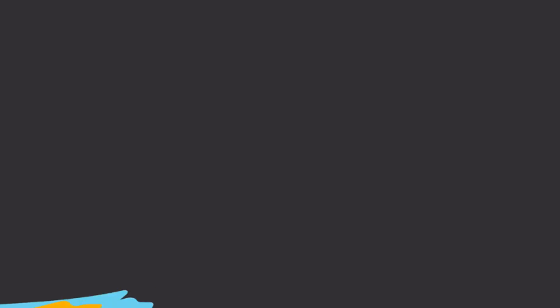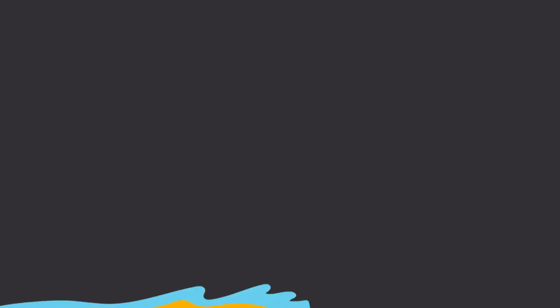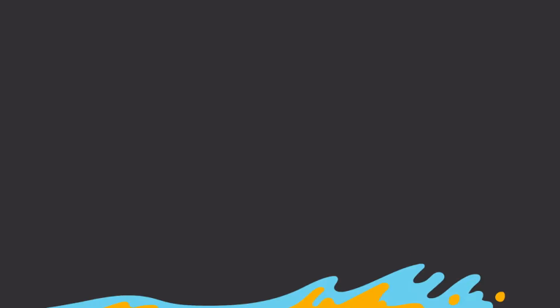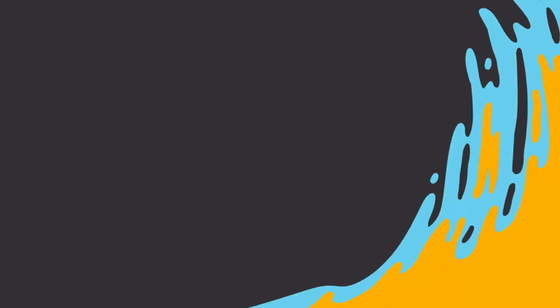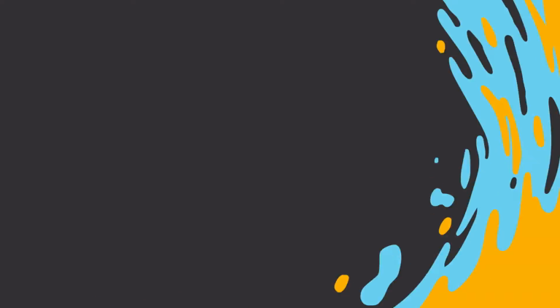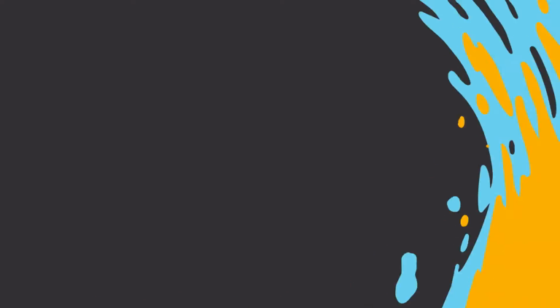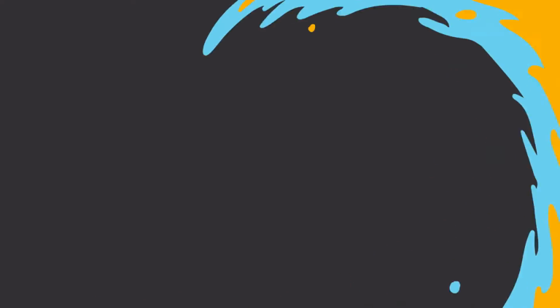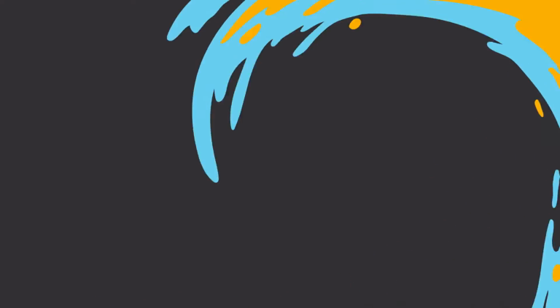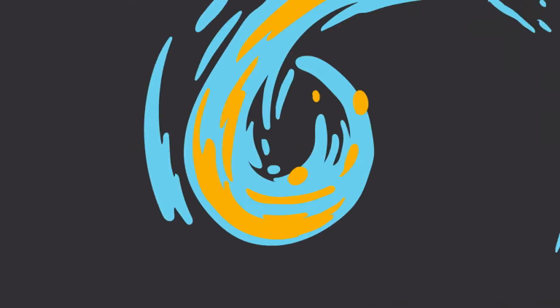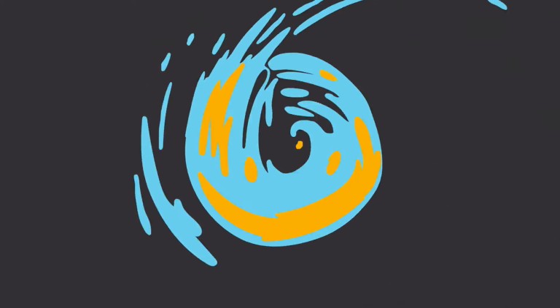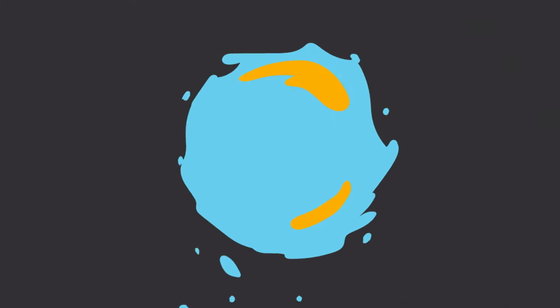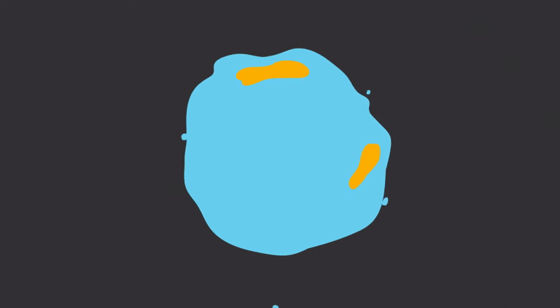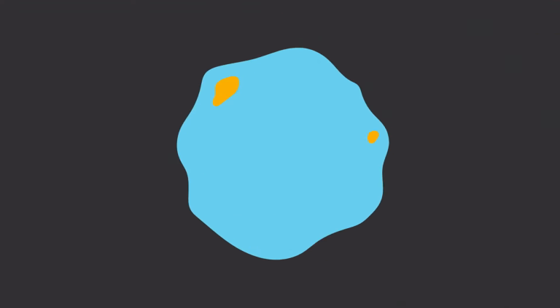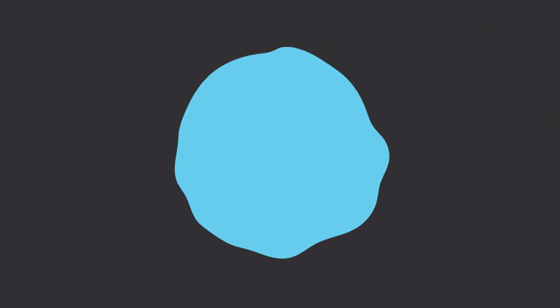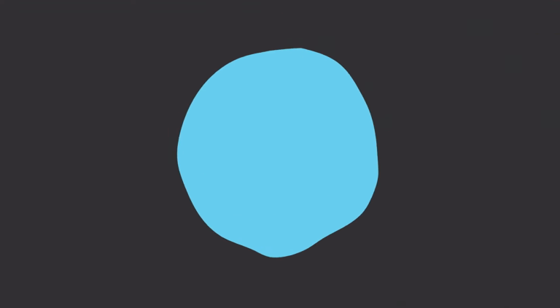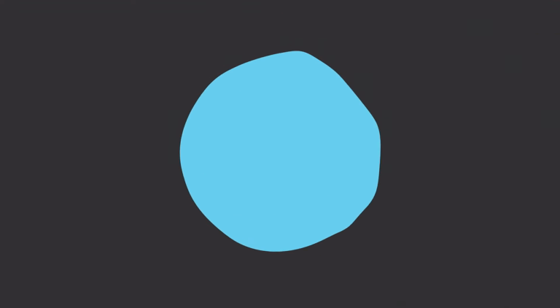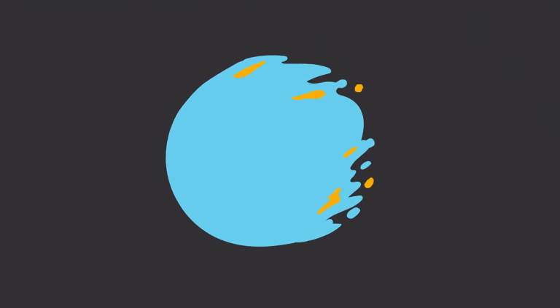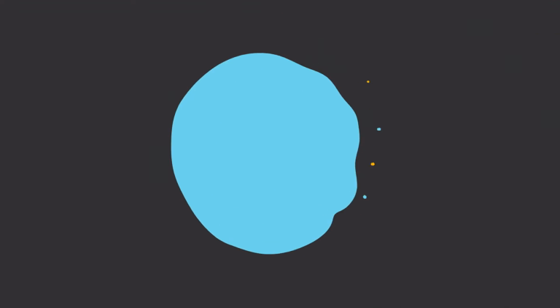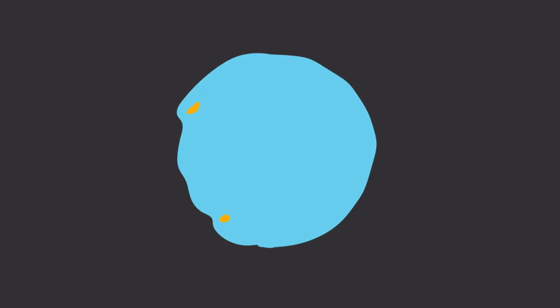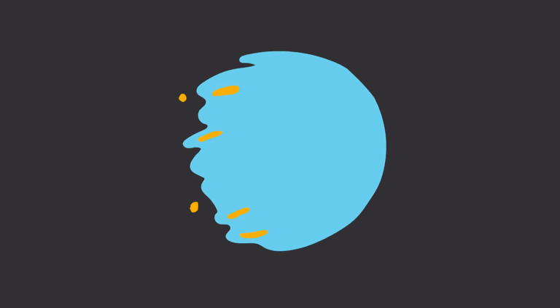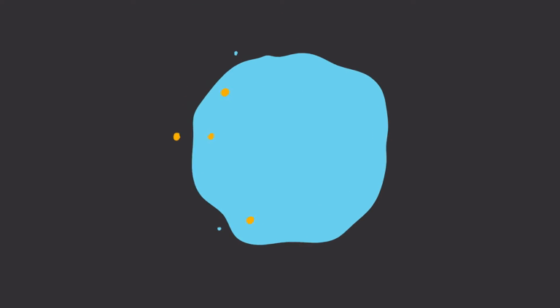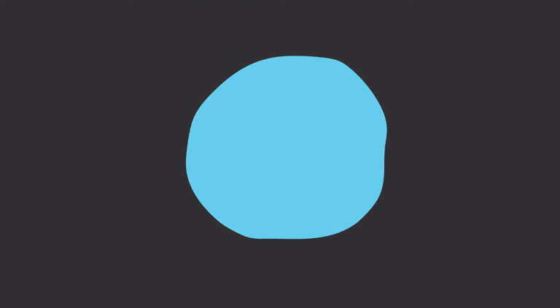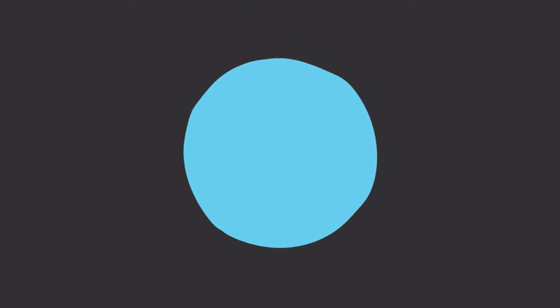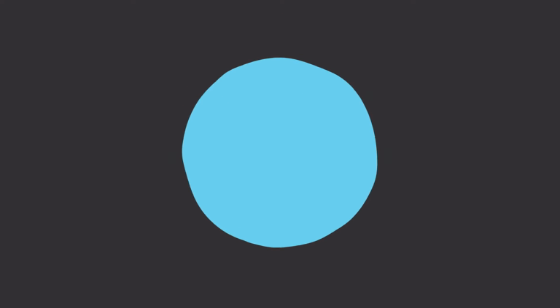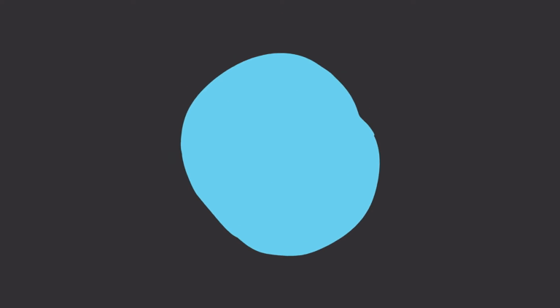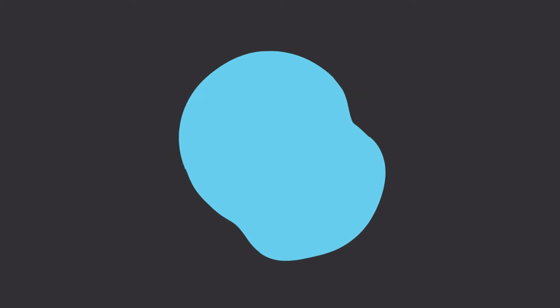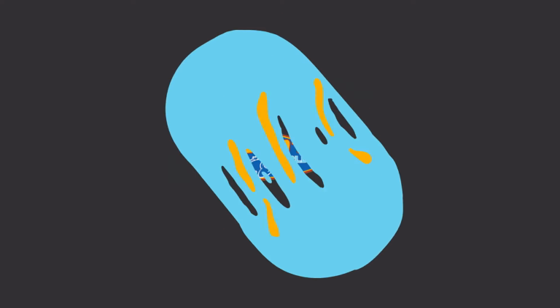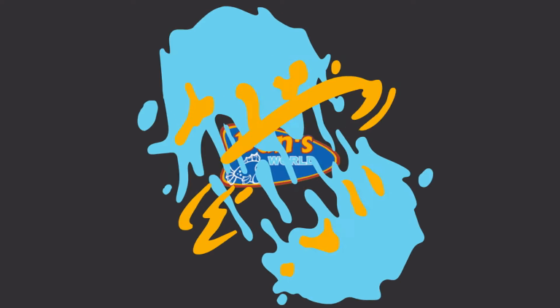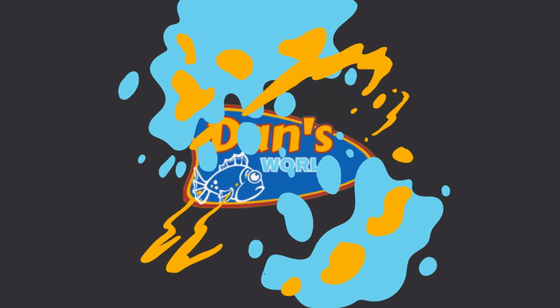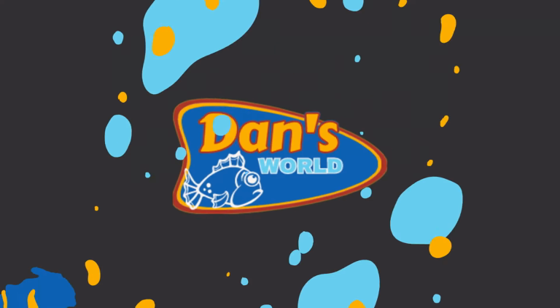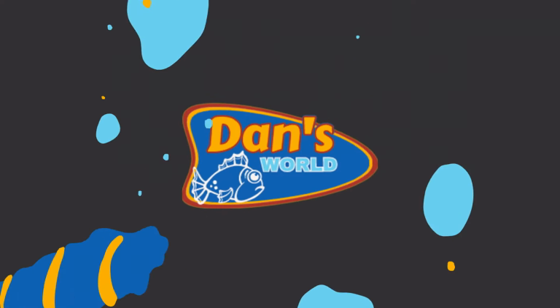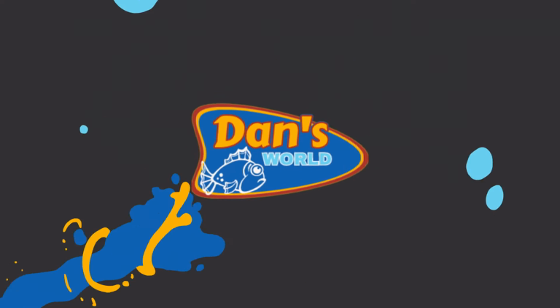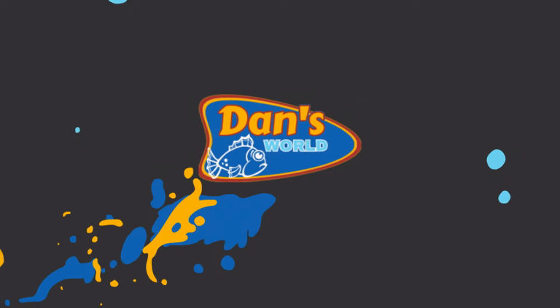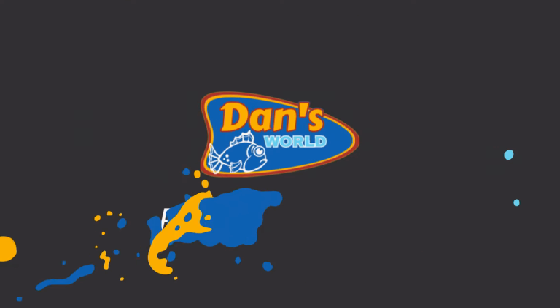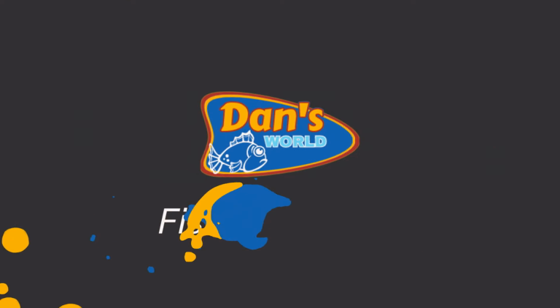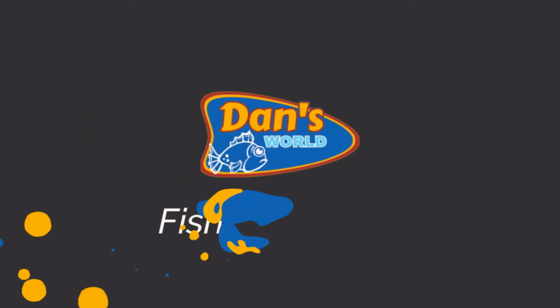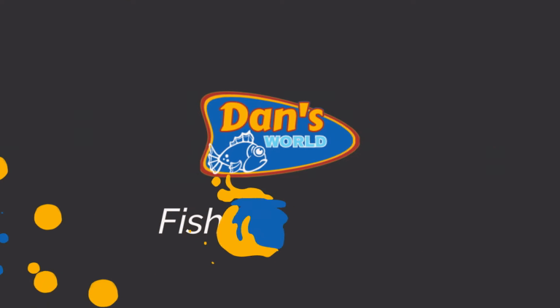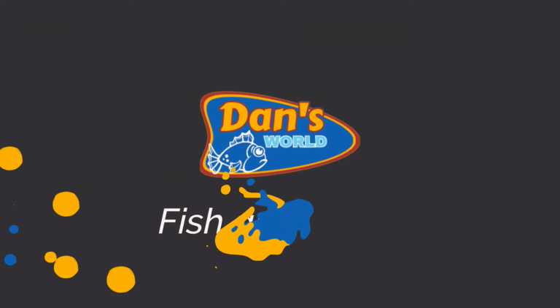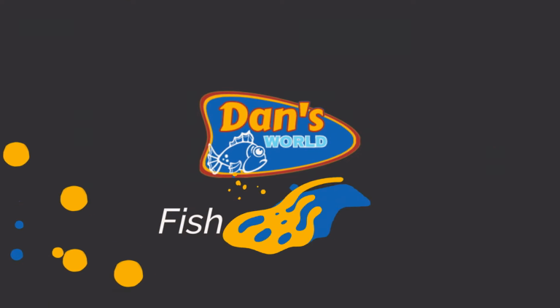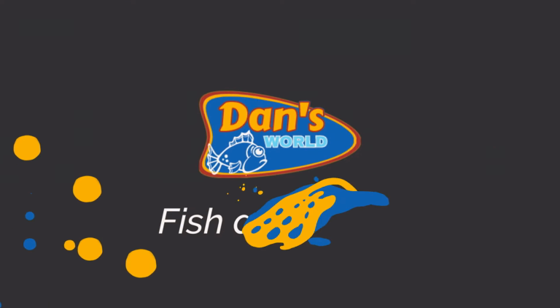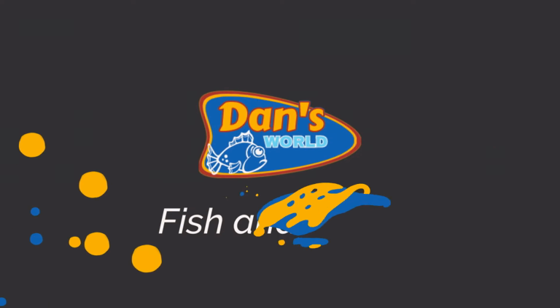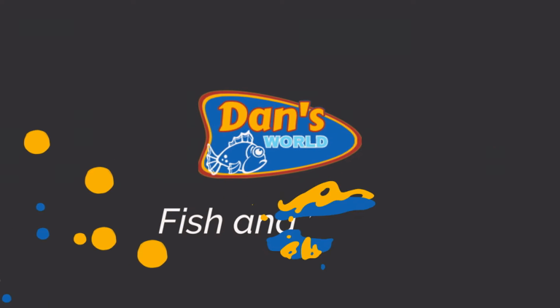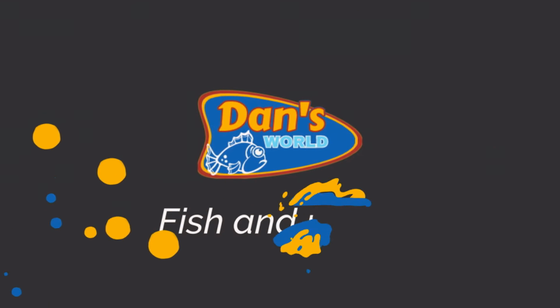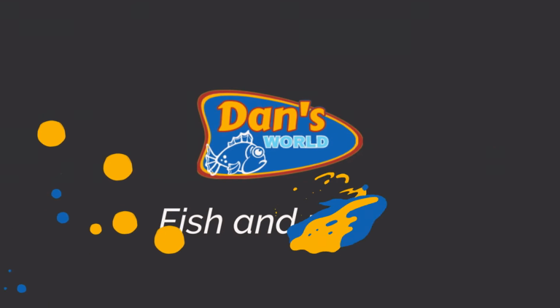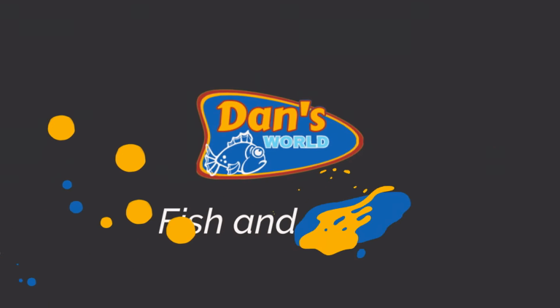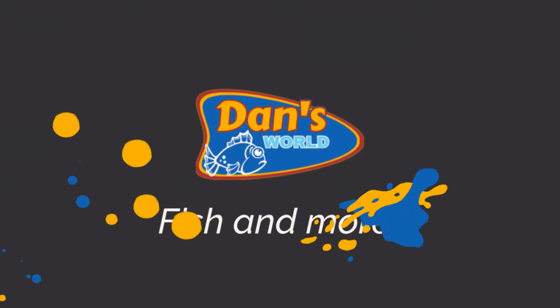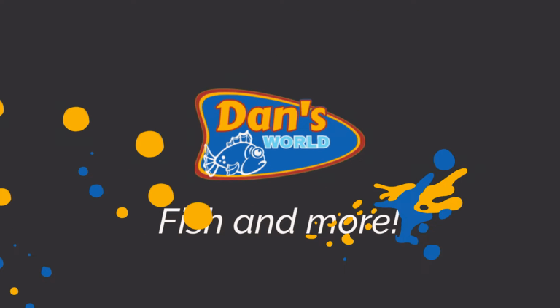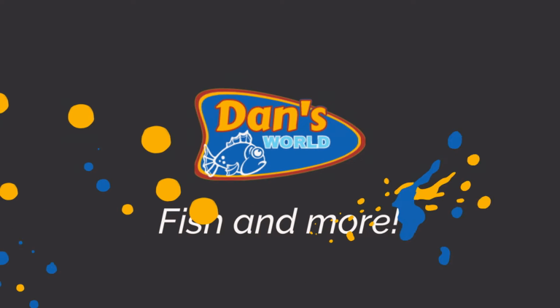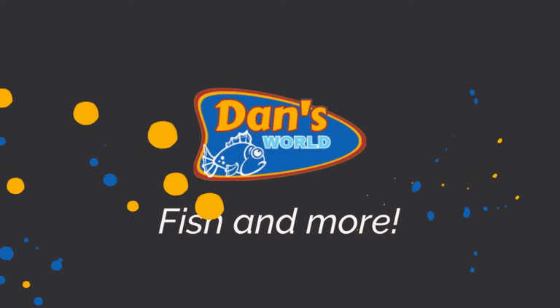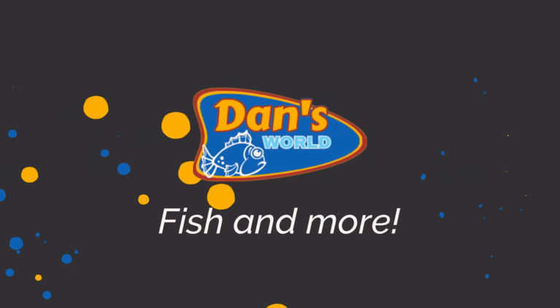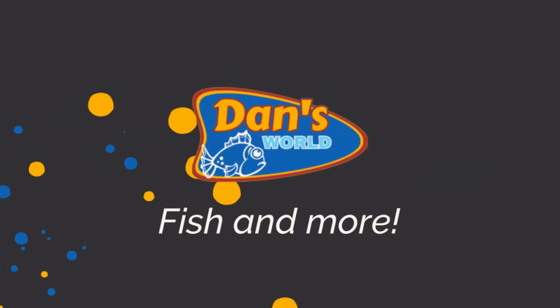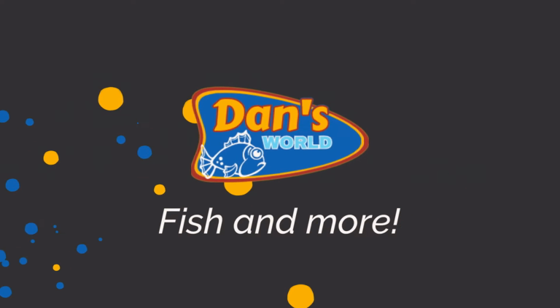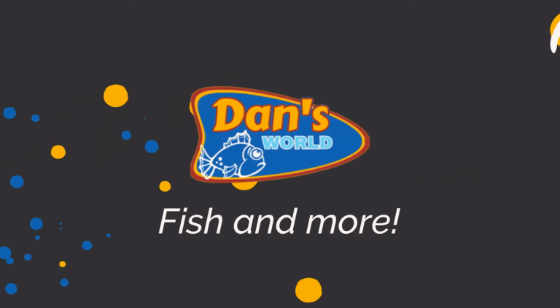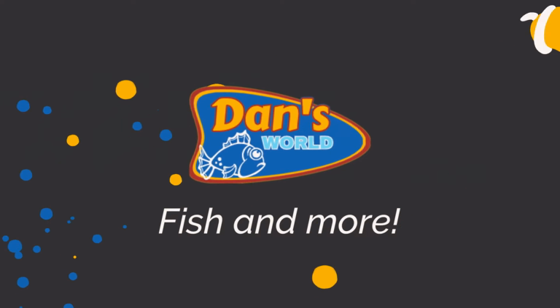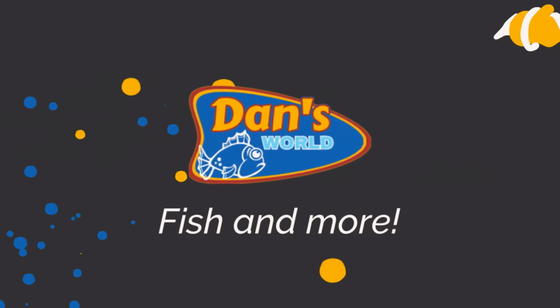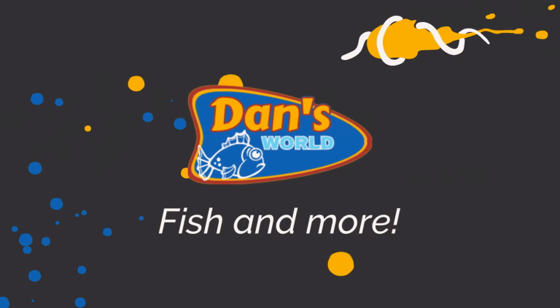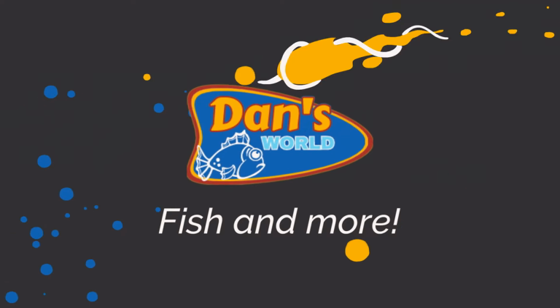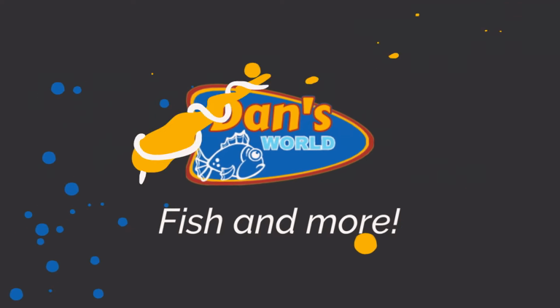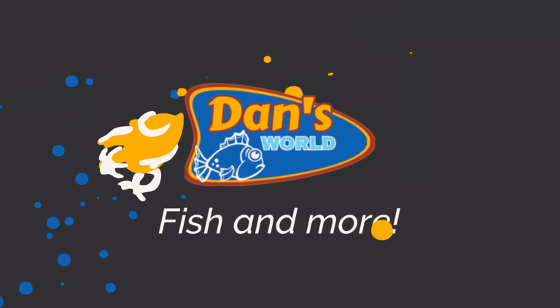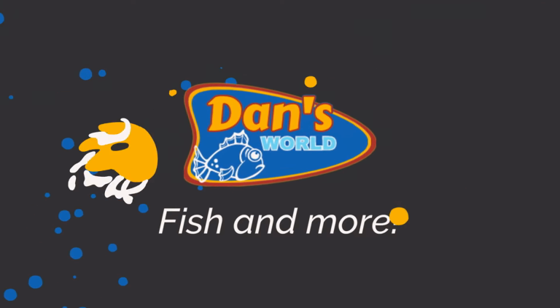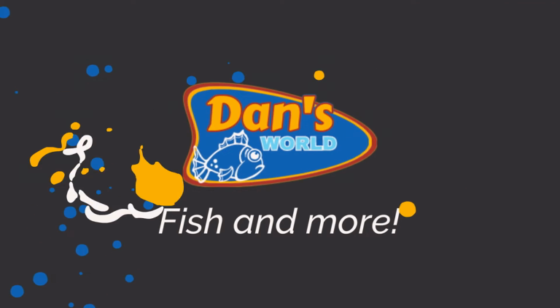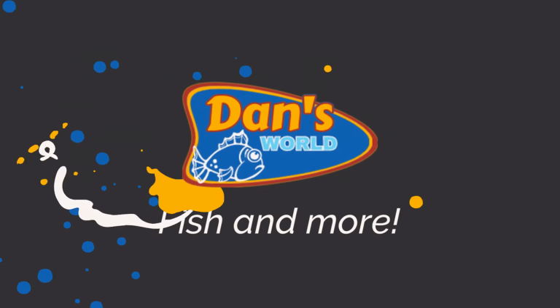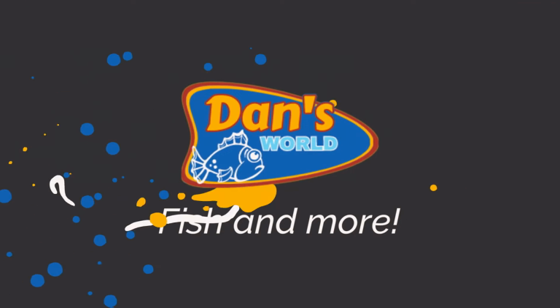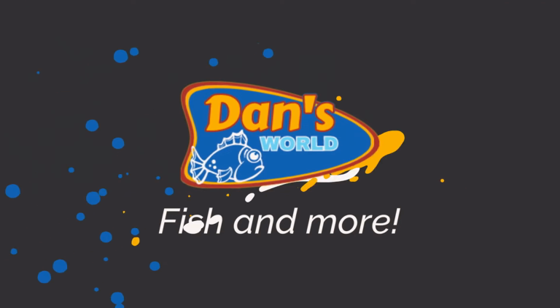Hello YouTube. Today we are going to do a fish unboxing and introduce you to a very interesting and relatively rare species of live bearer.